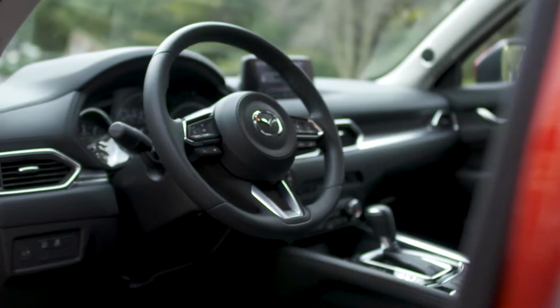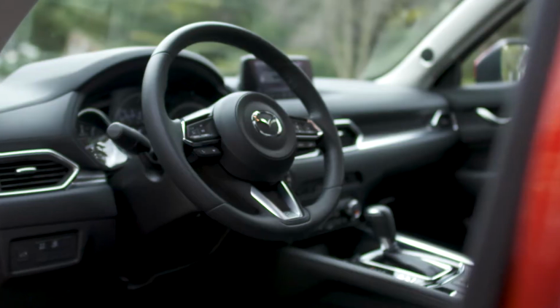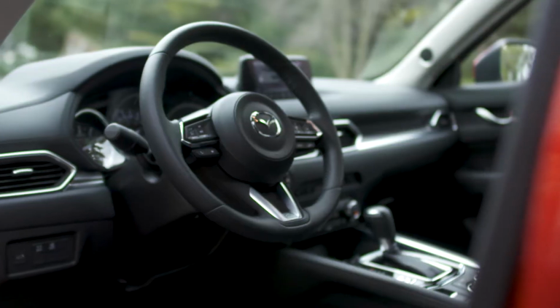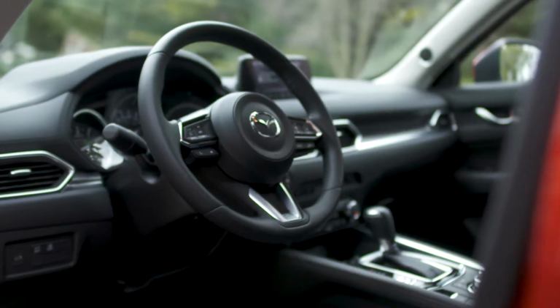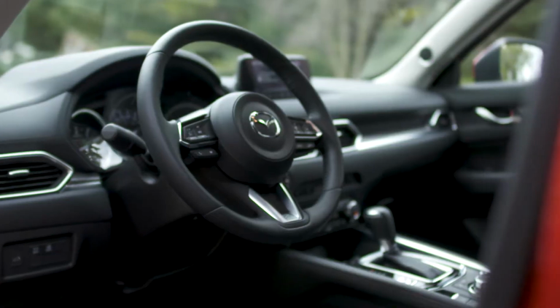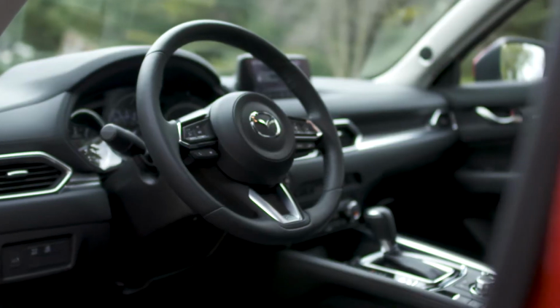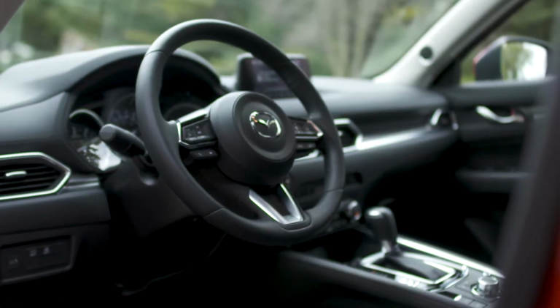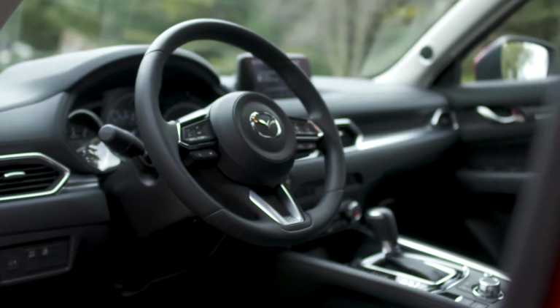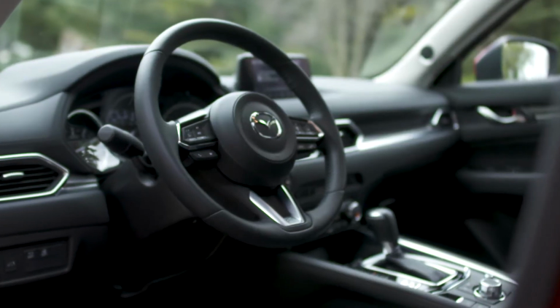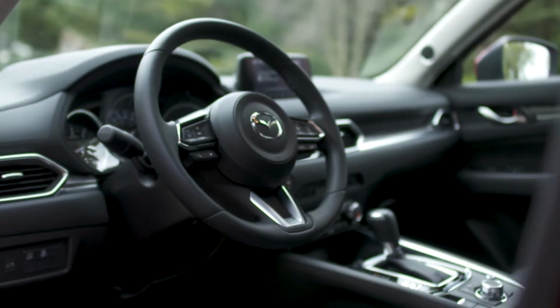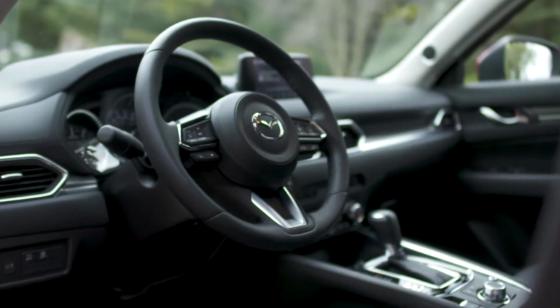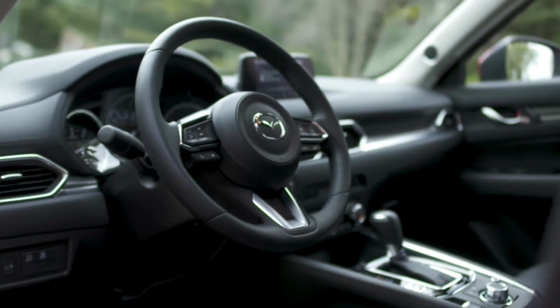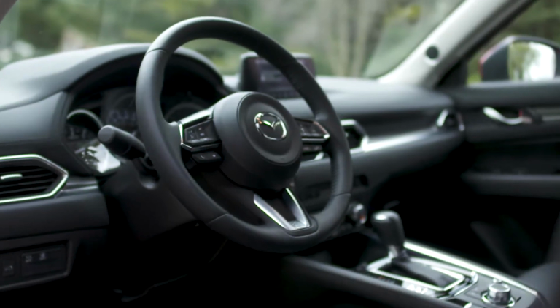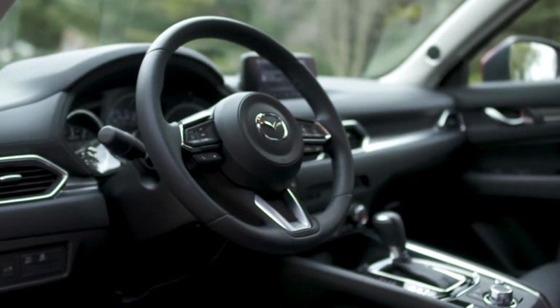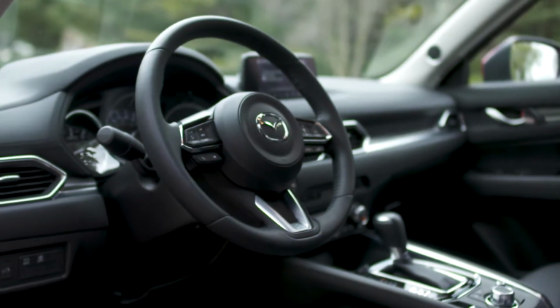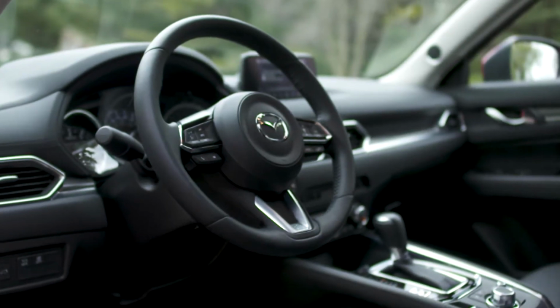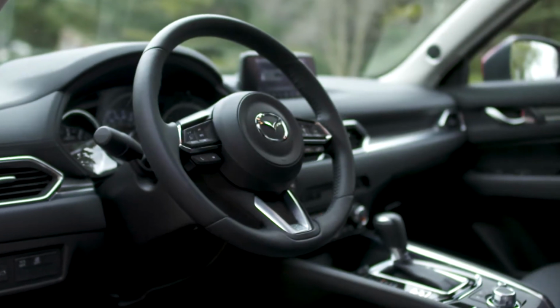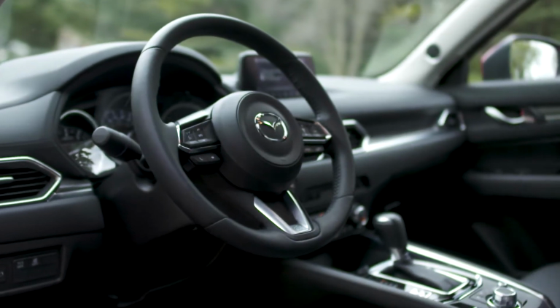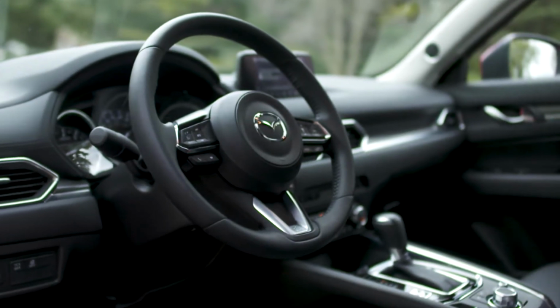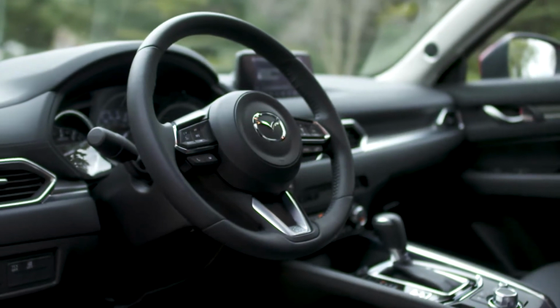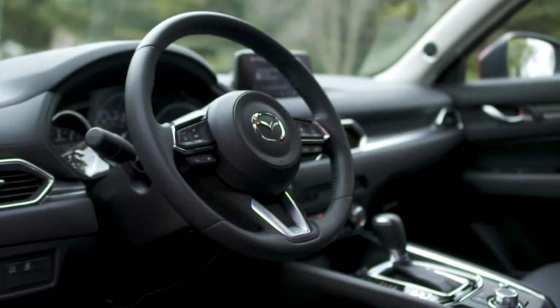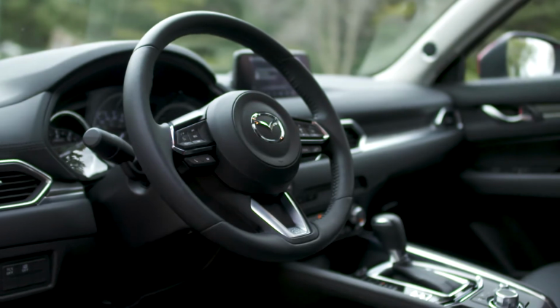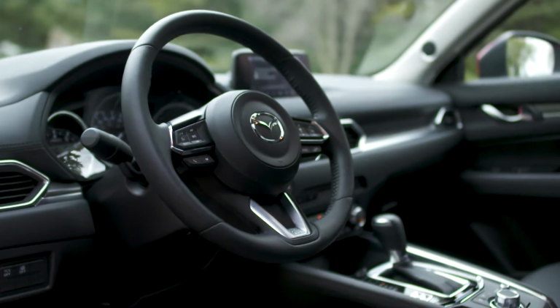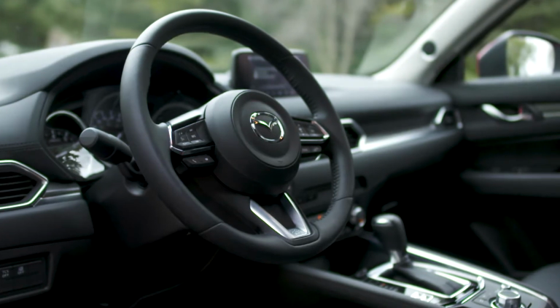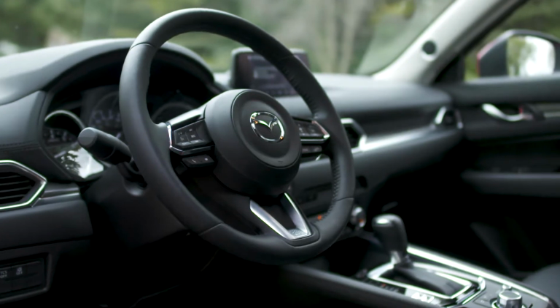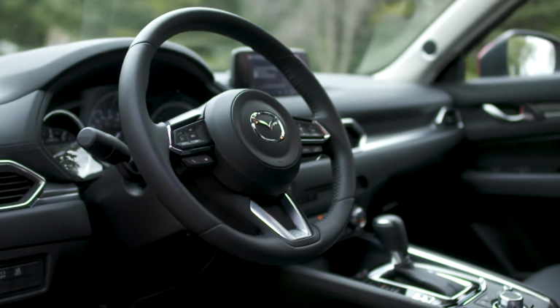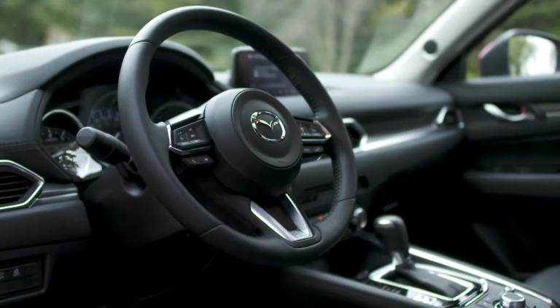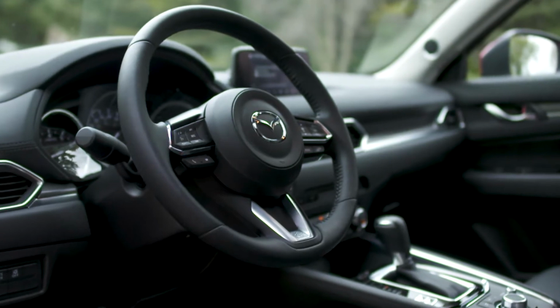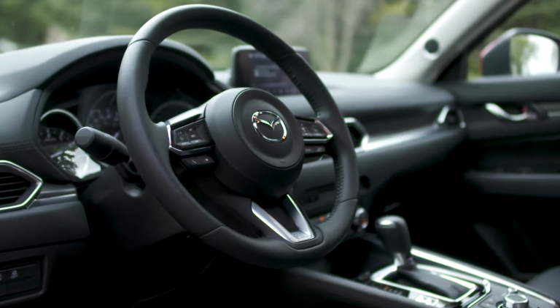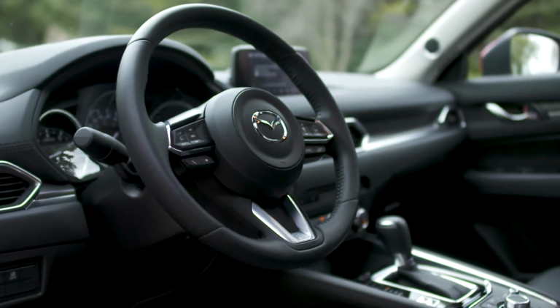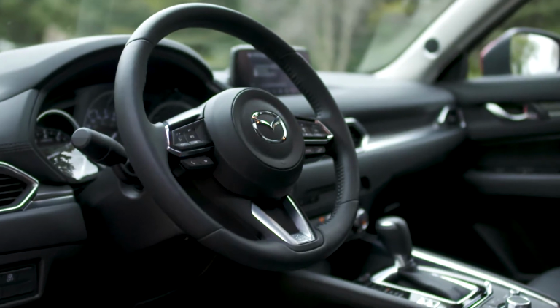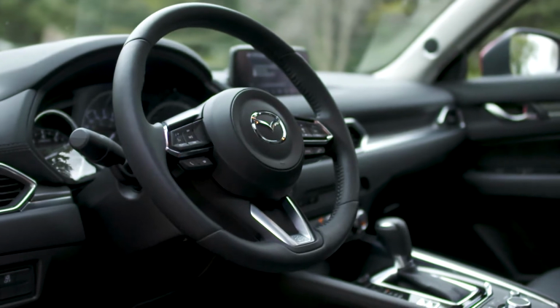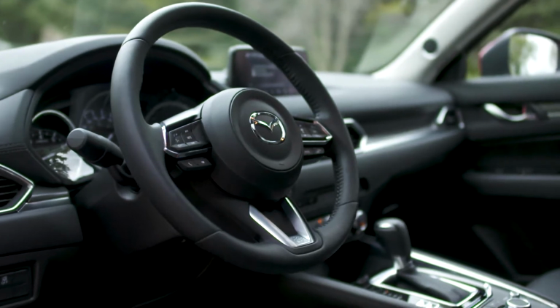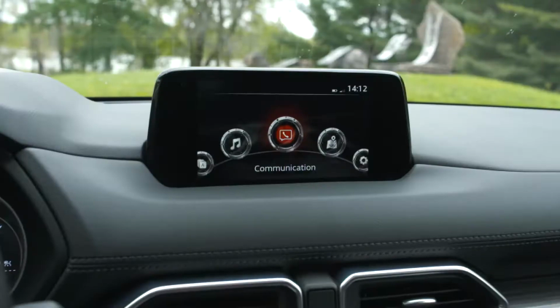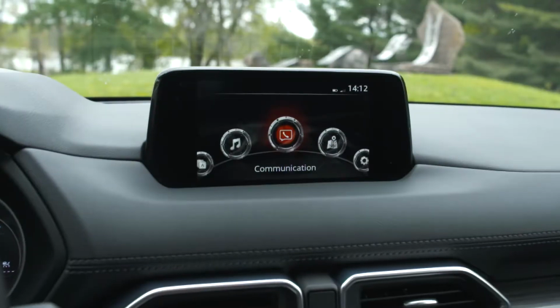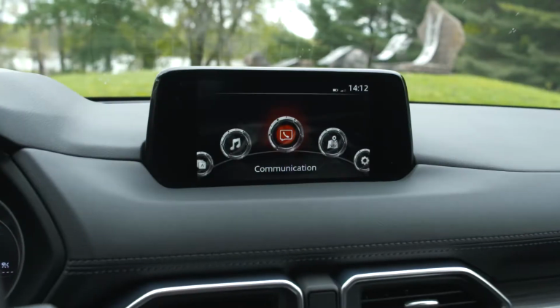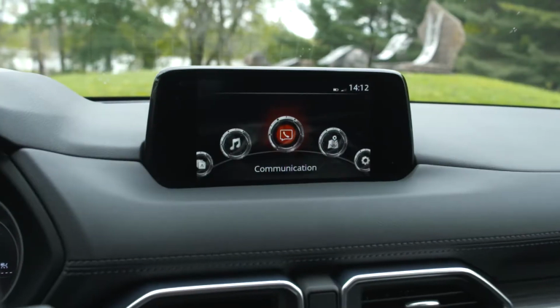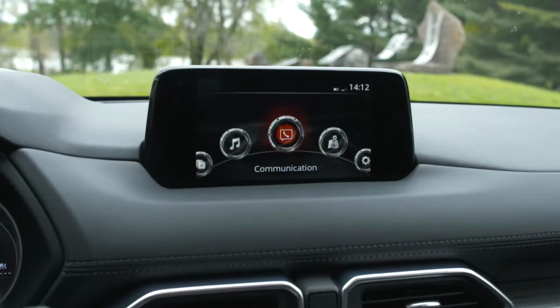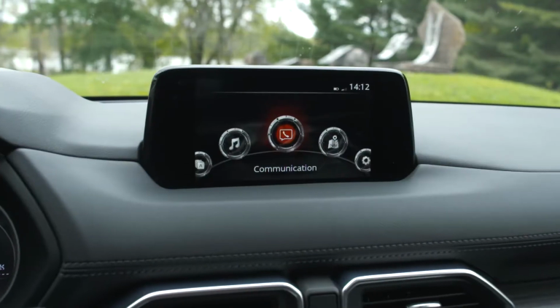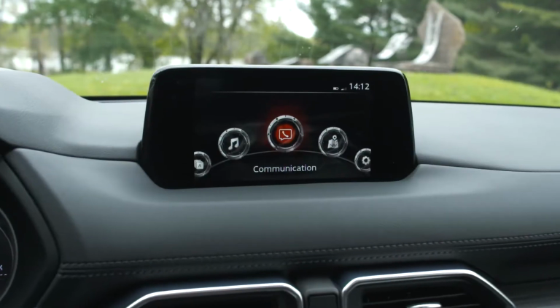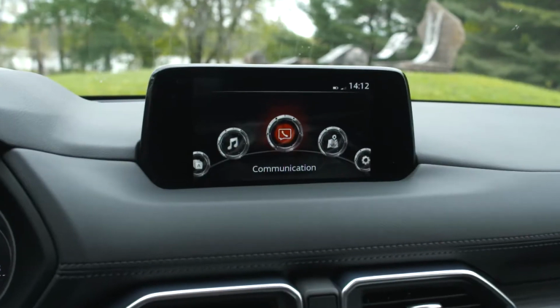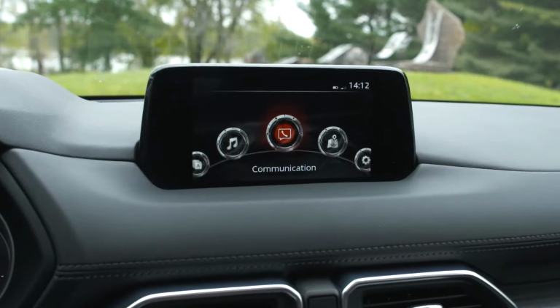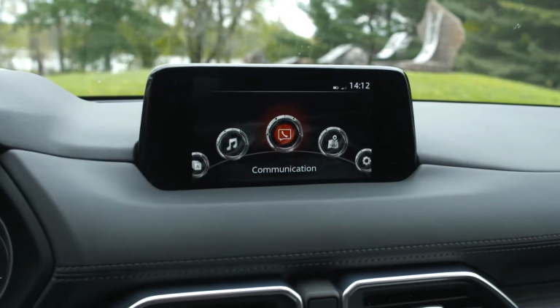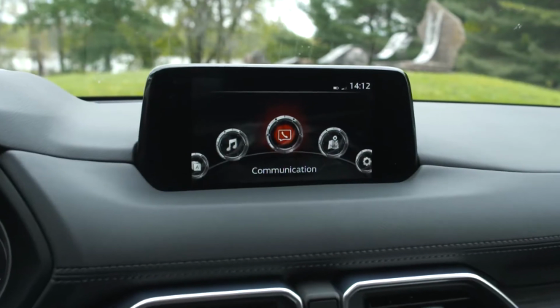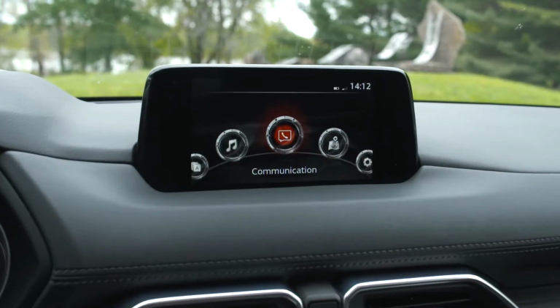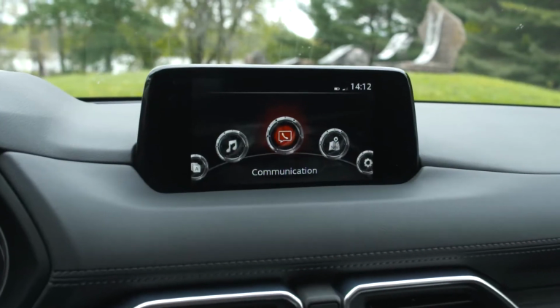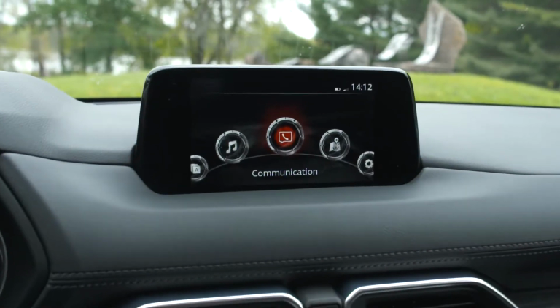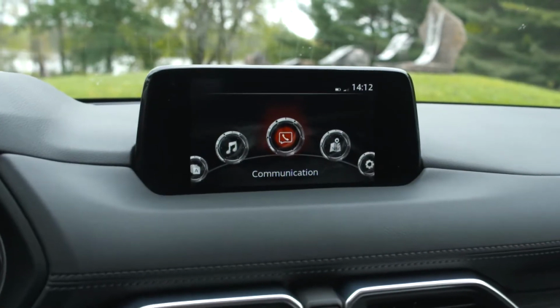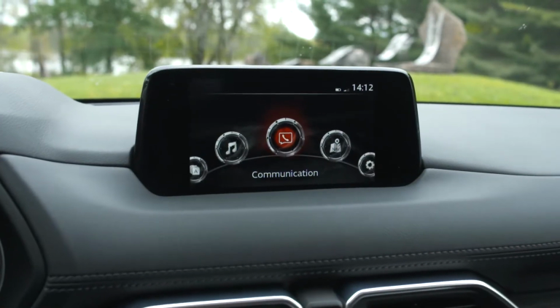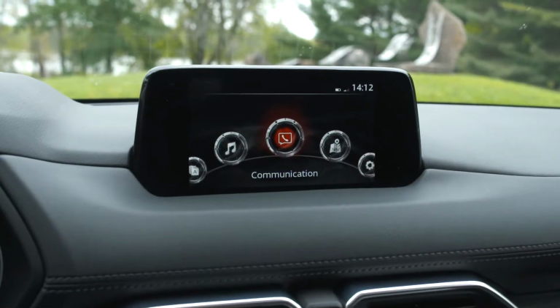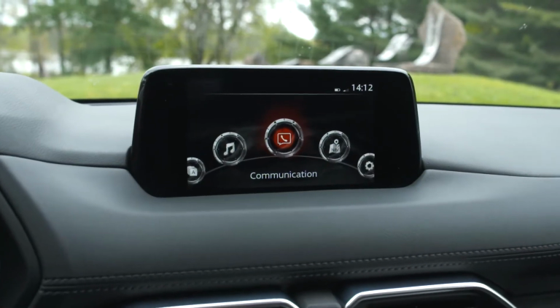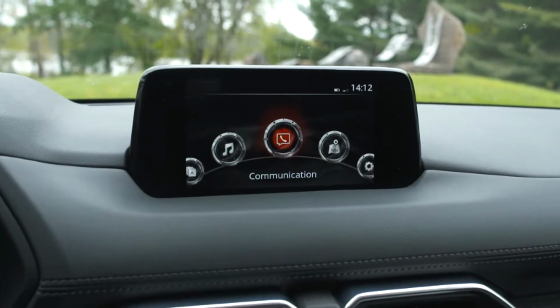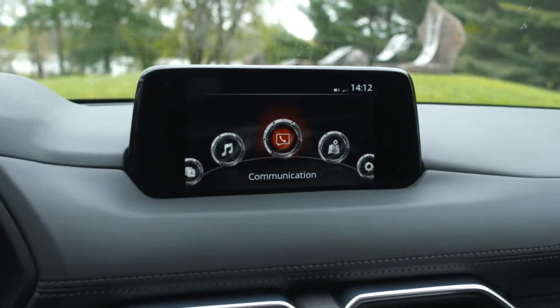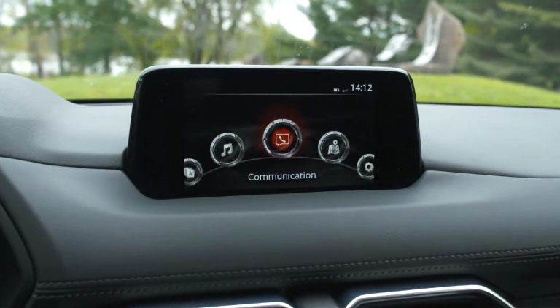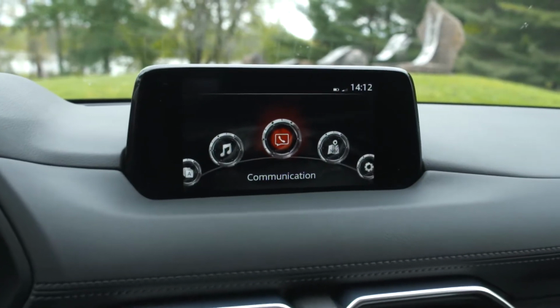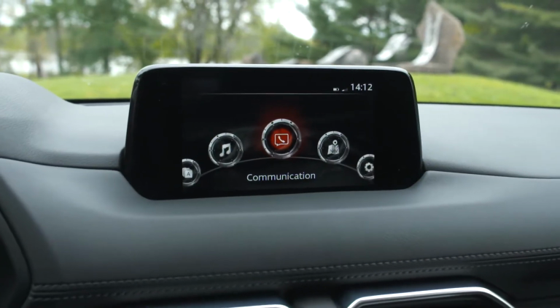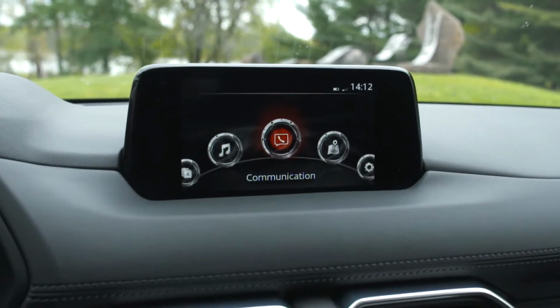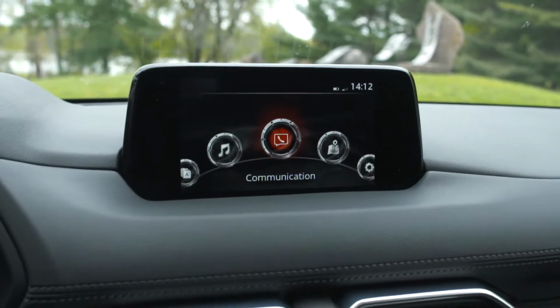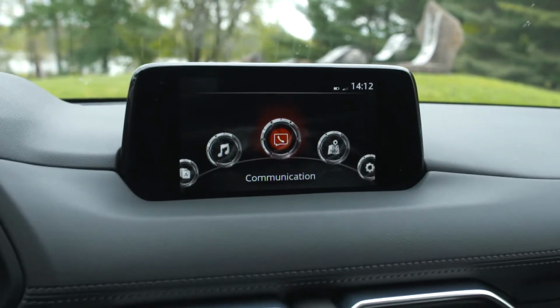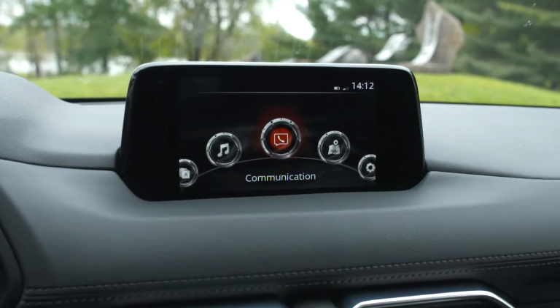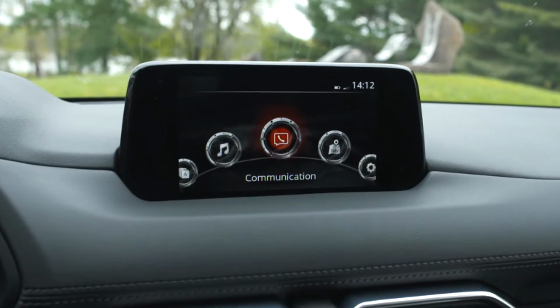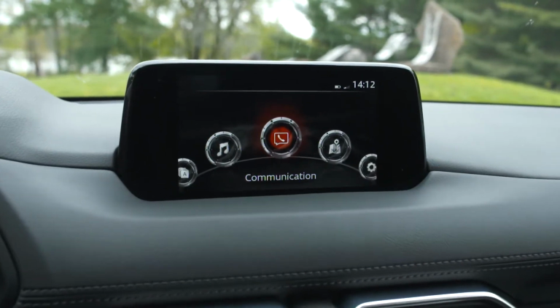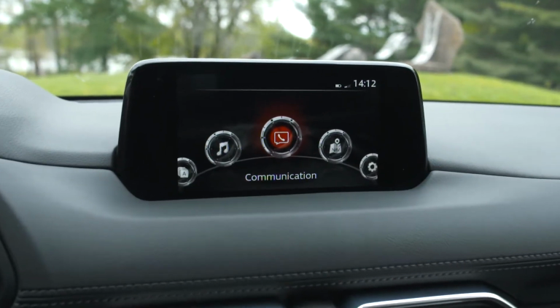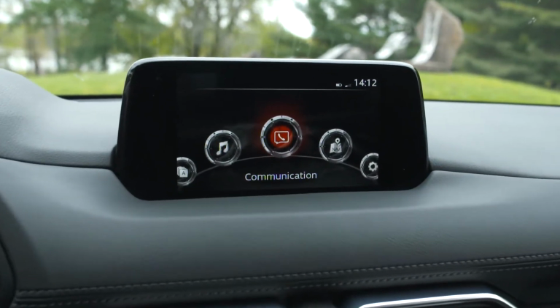Inside, the console is higher than it used to be and the tablet-style screen now rests on top of the dashboard.